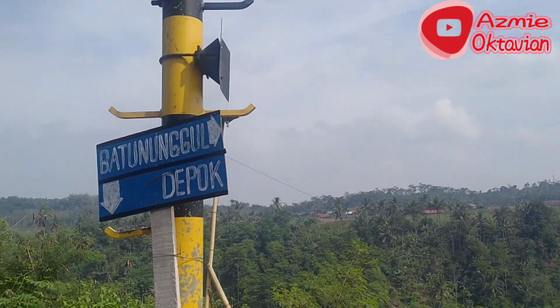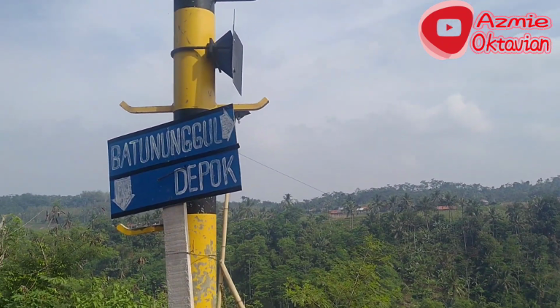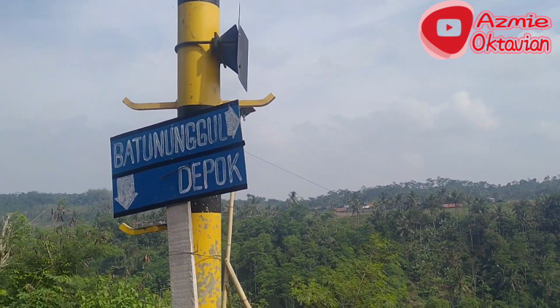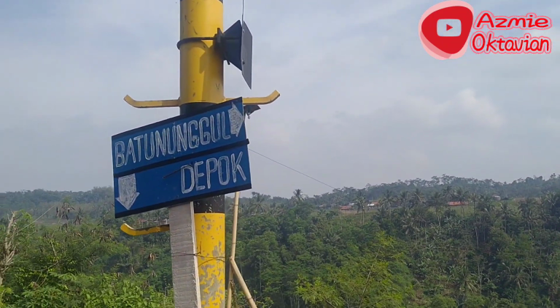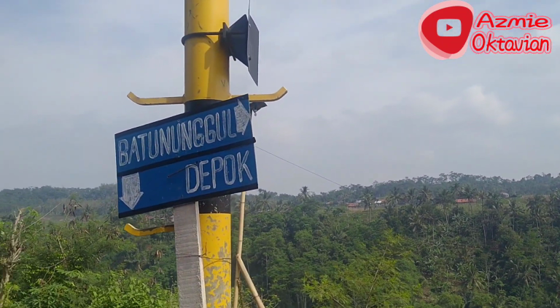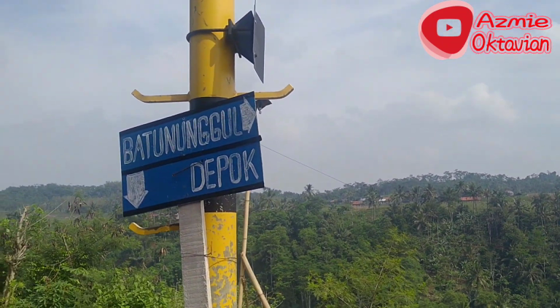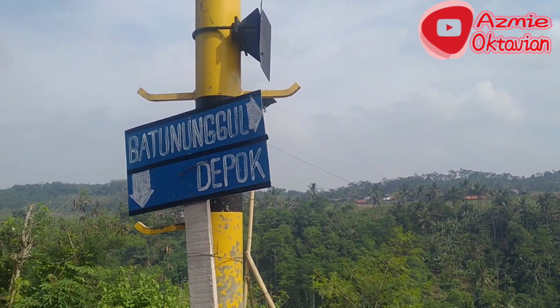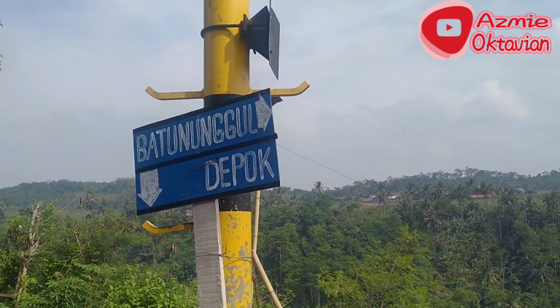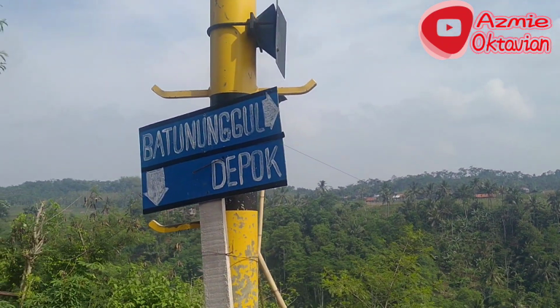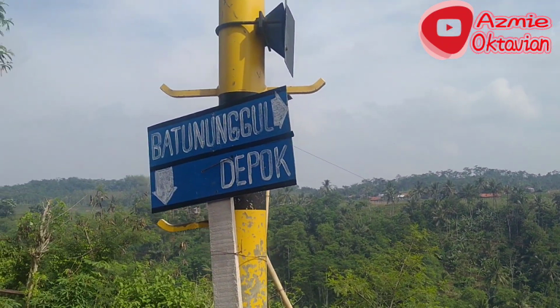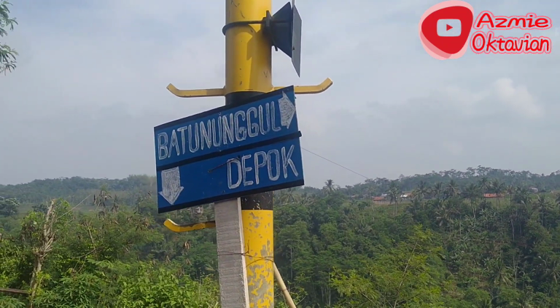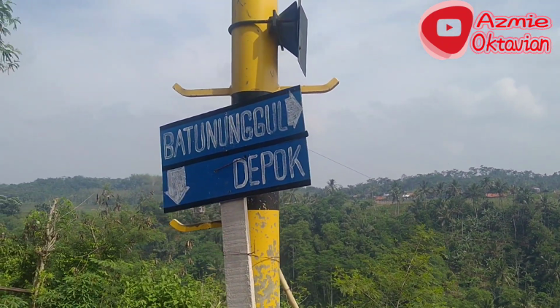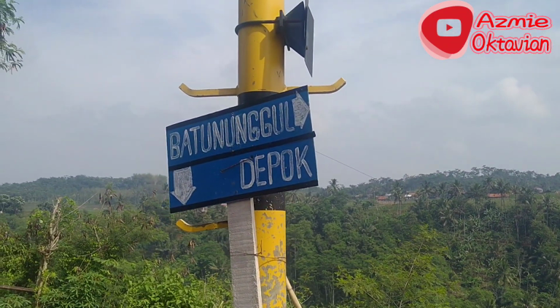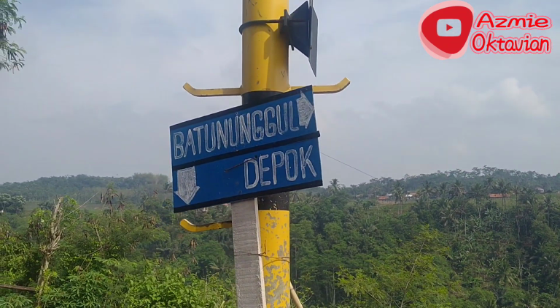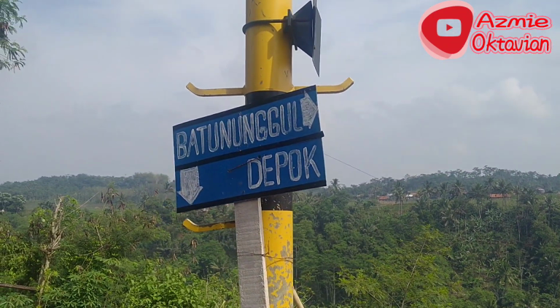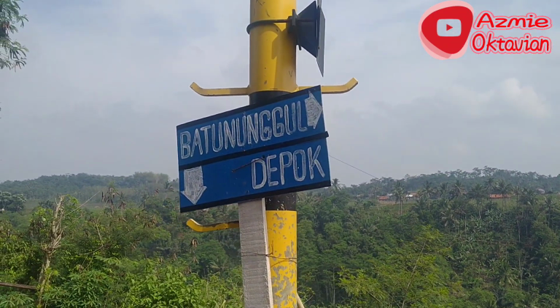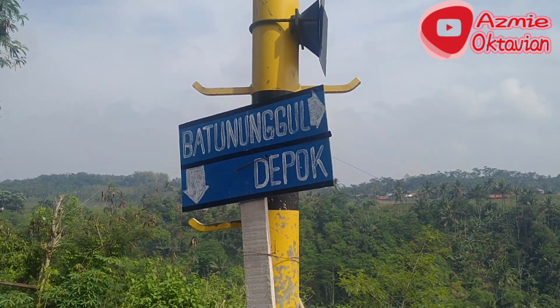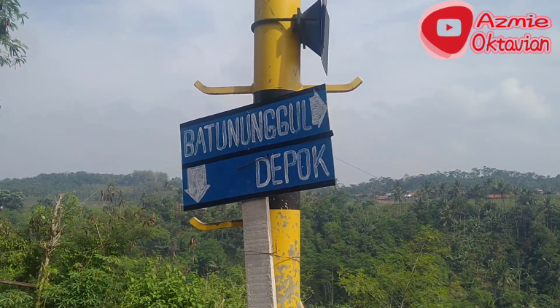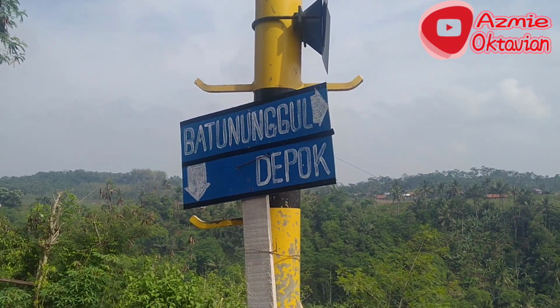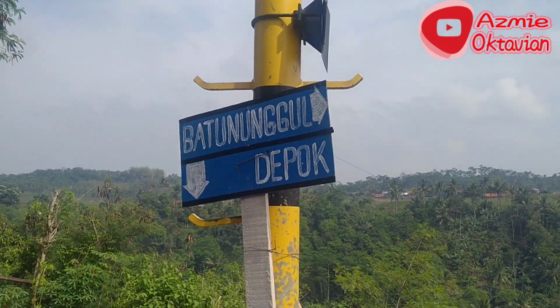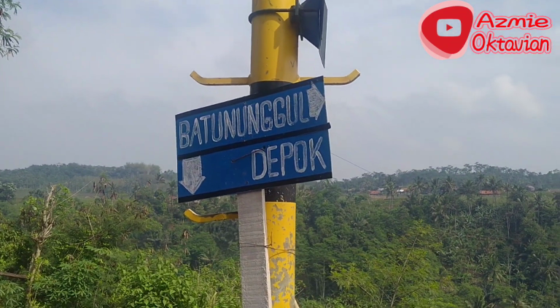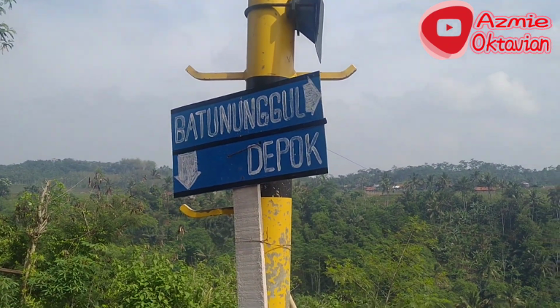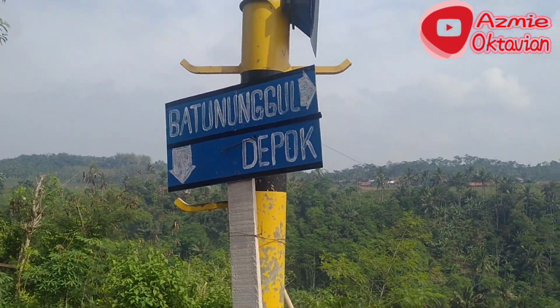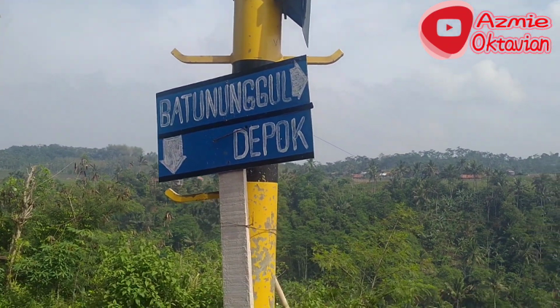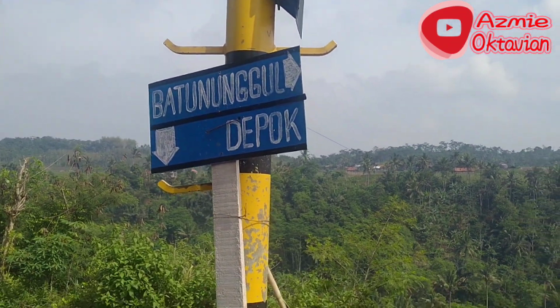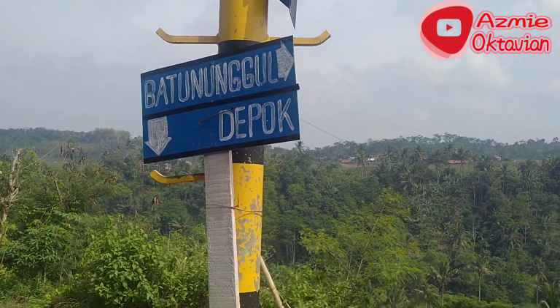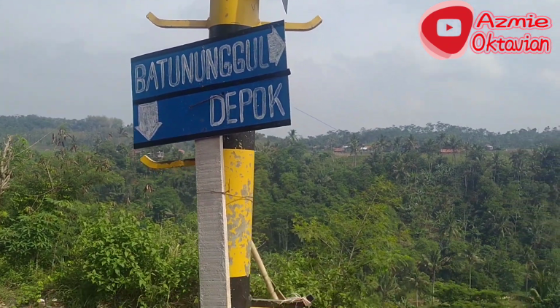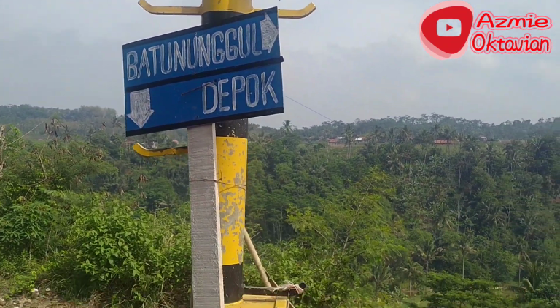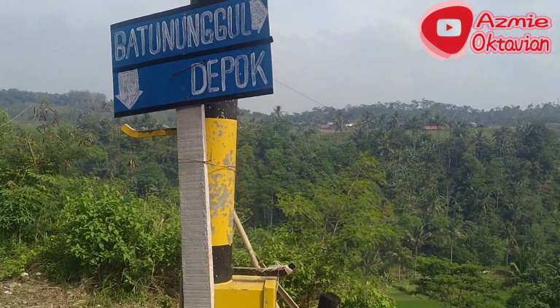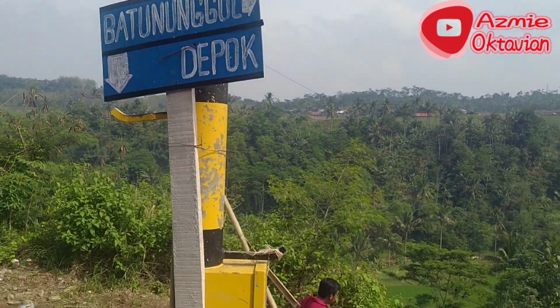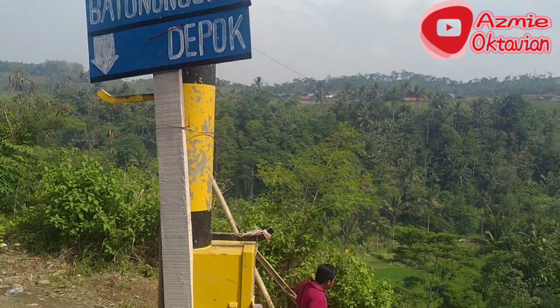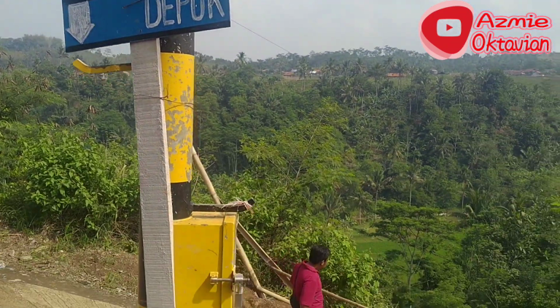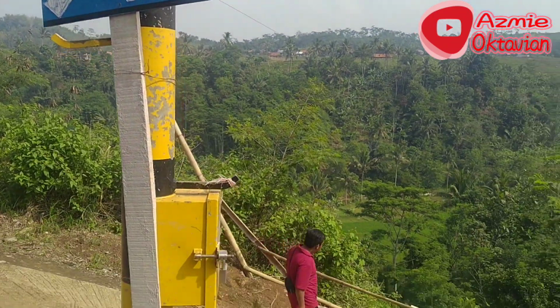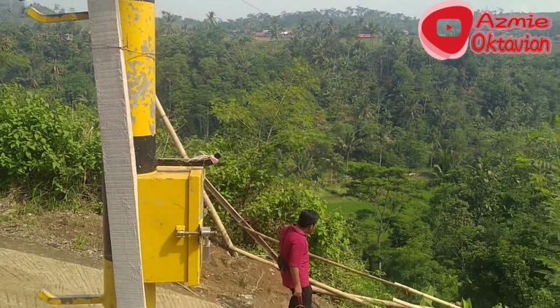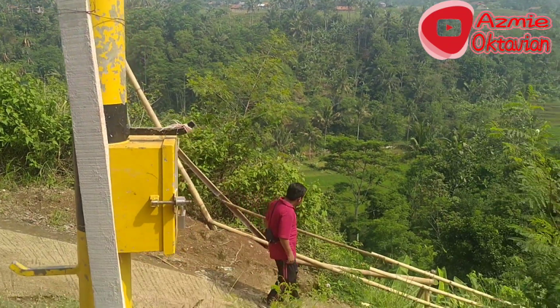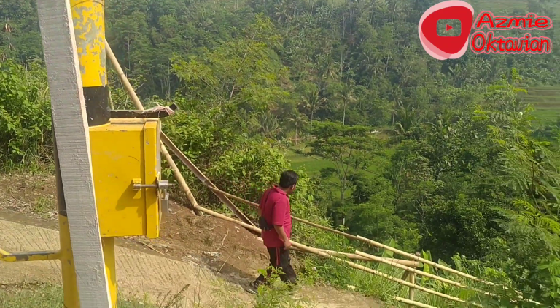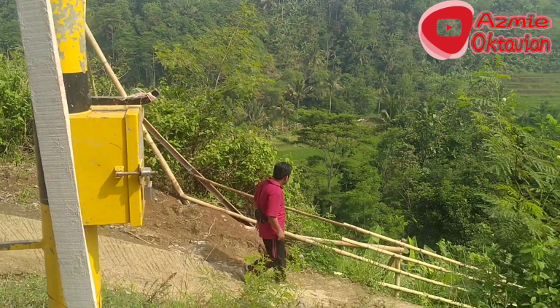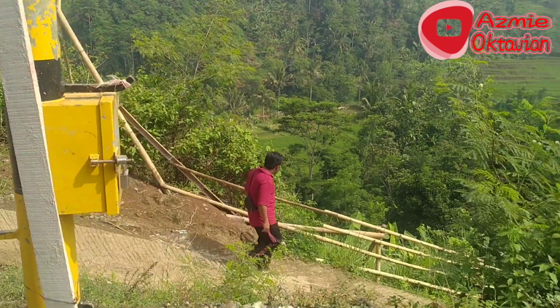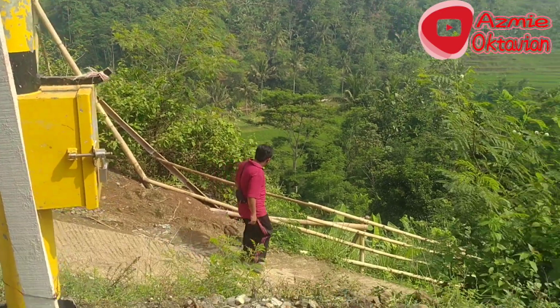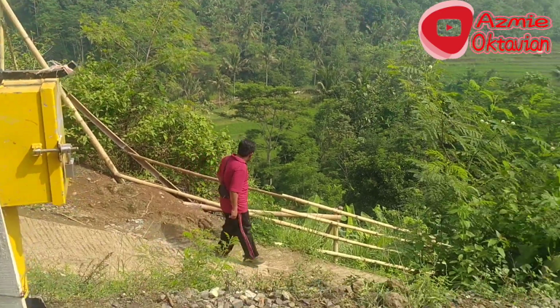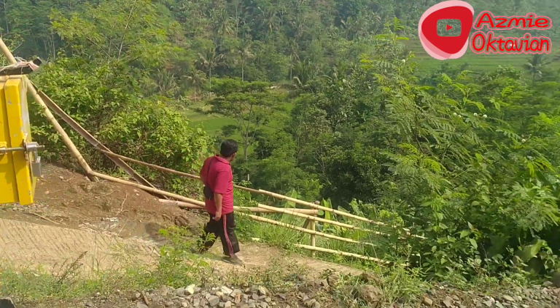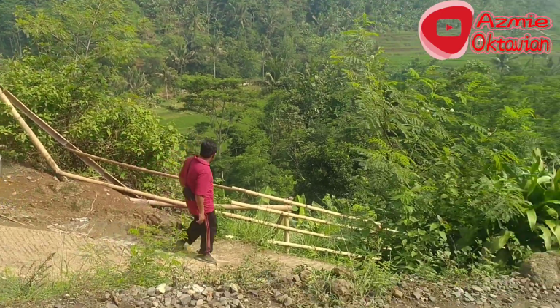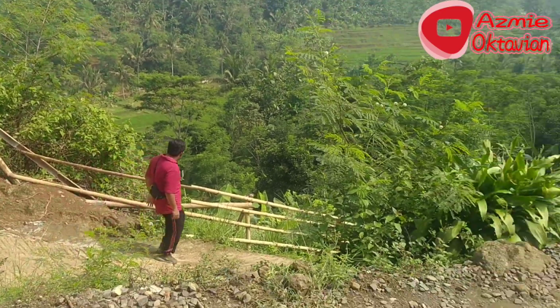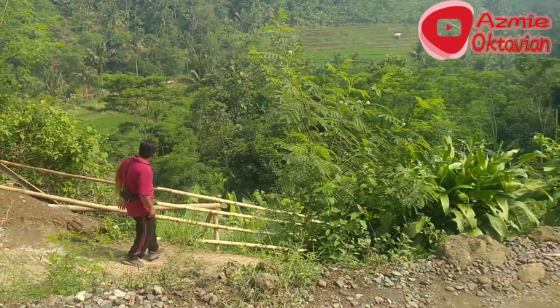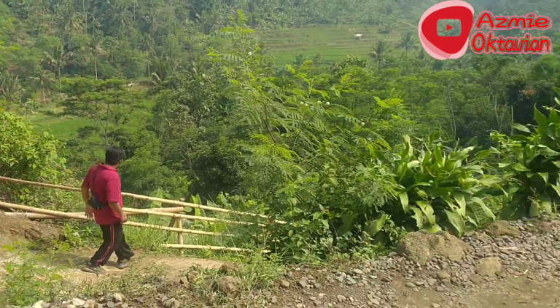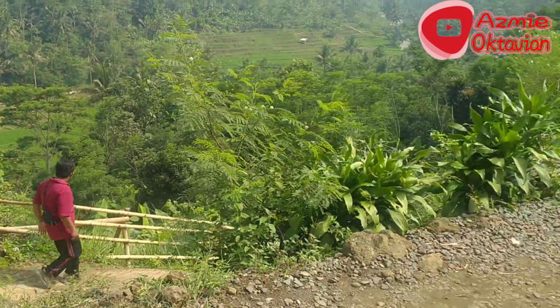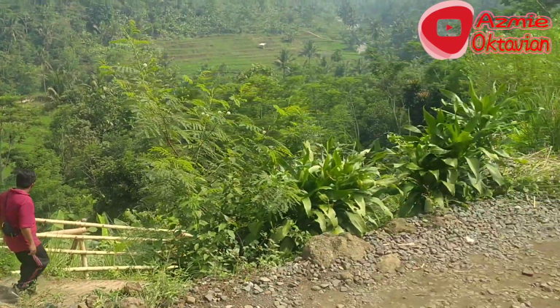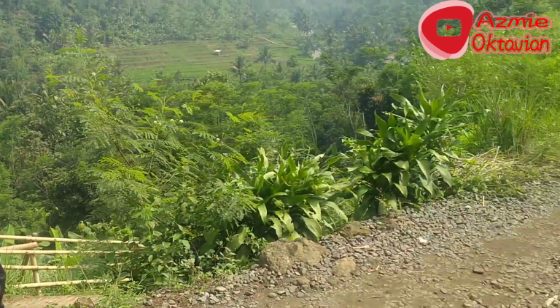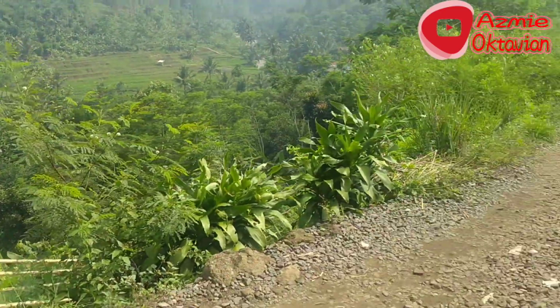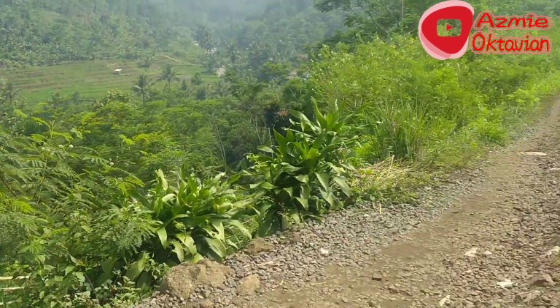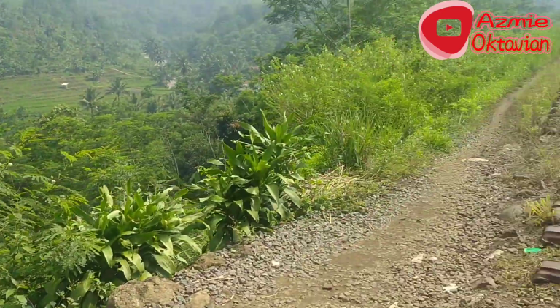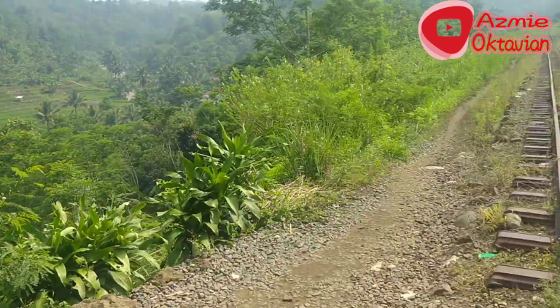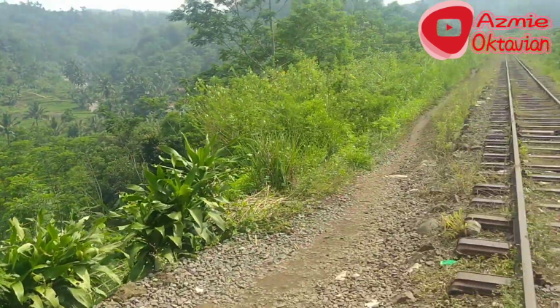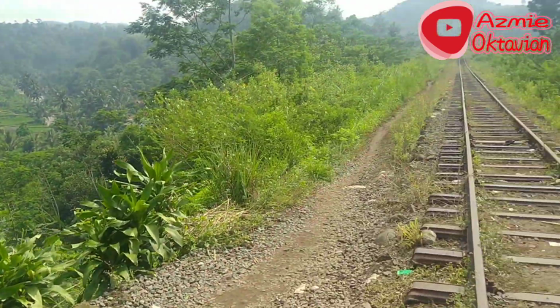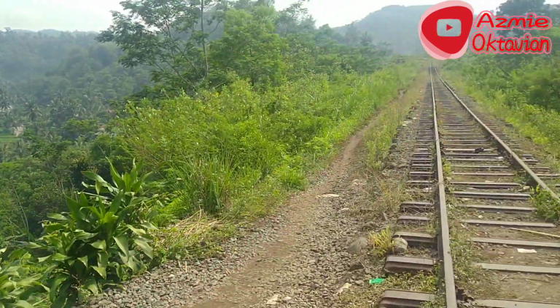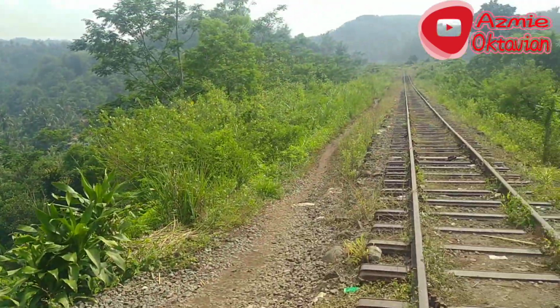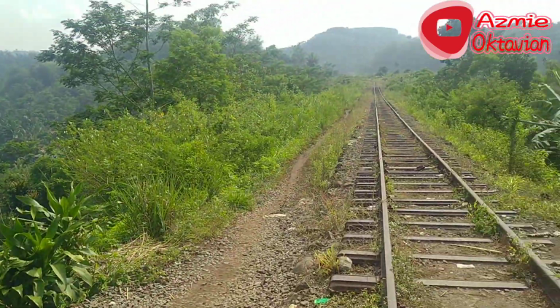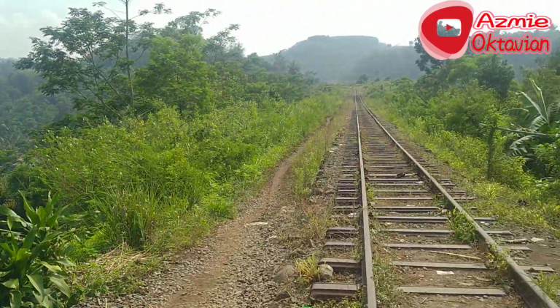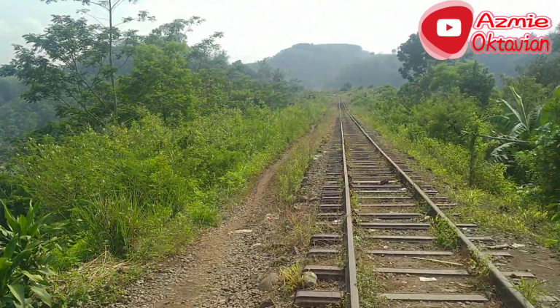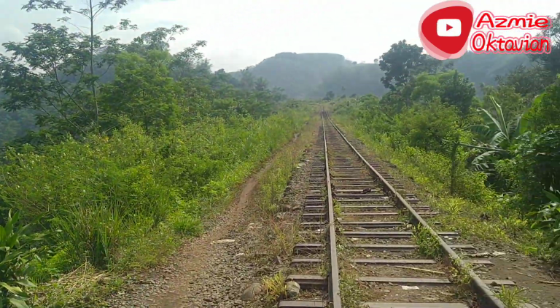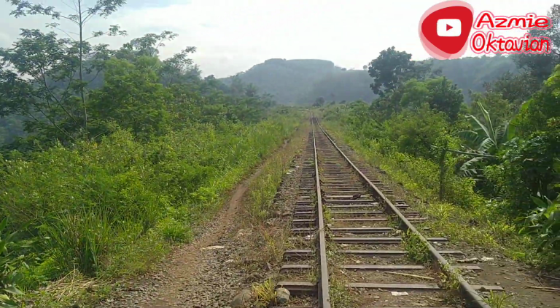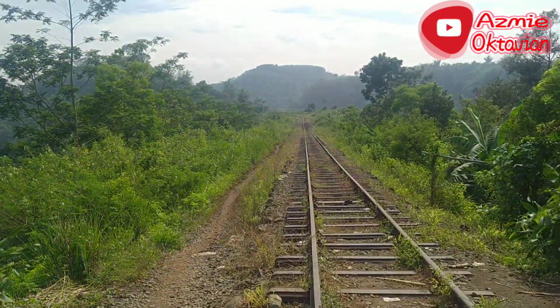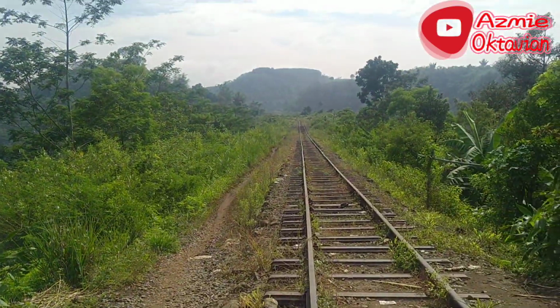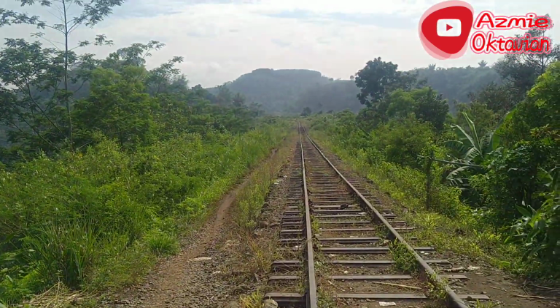Batu Nunggal ke kanan, Depok ke bawah. Bukan Depok yang ada di kota Depok, yang dekat Bogor.